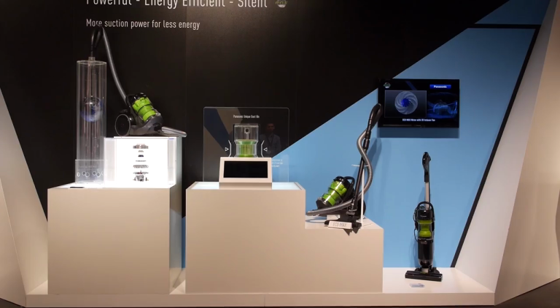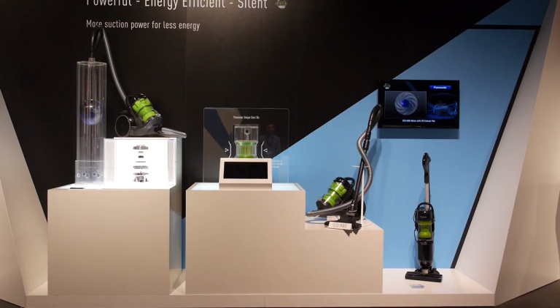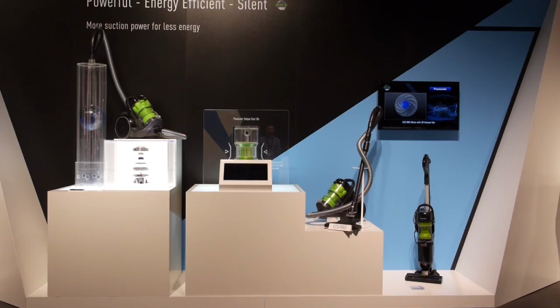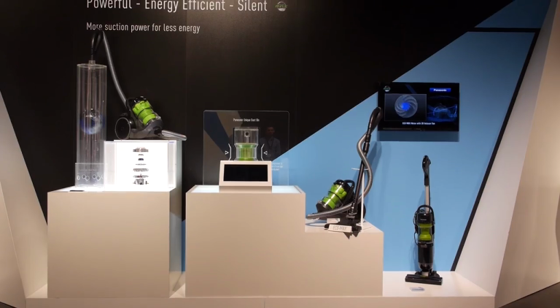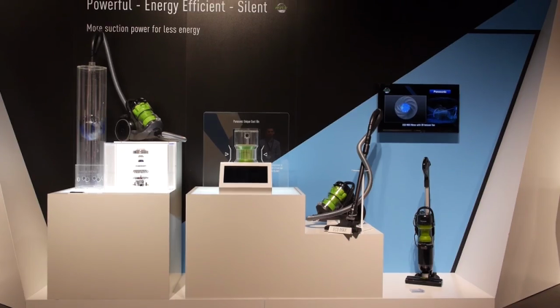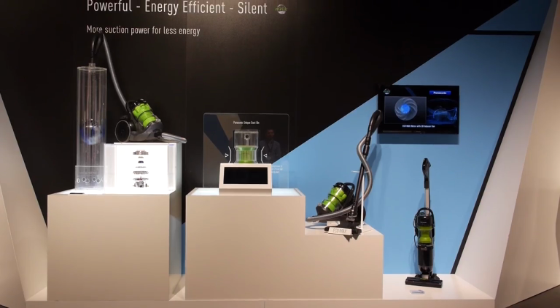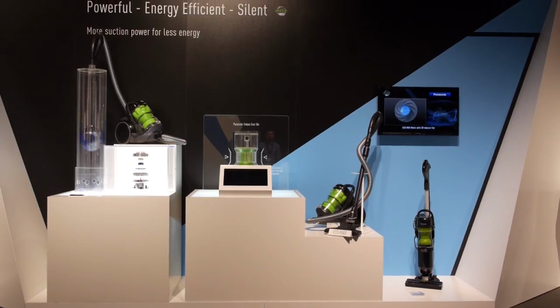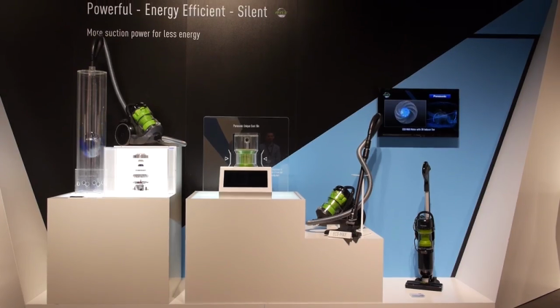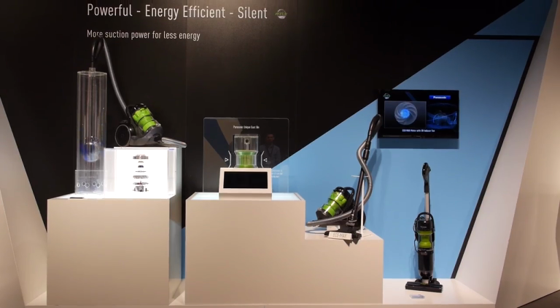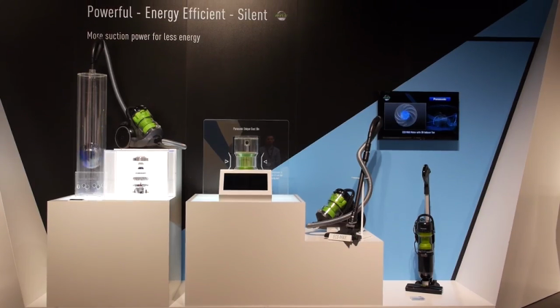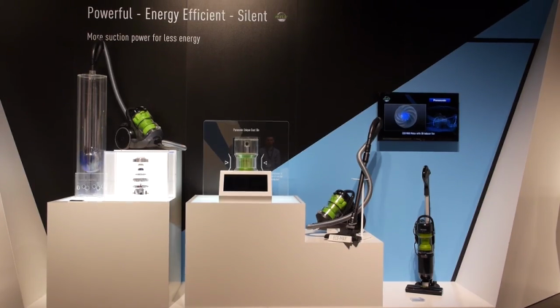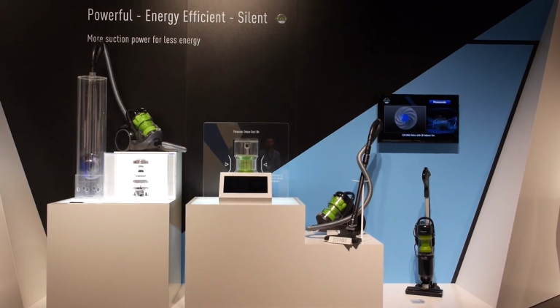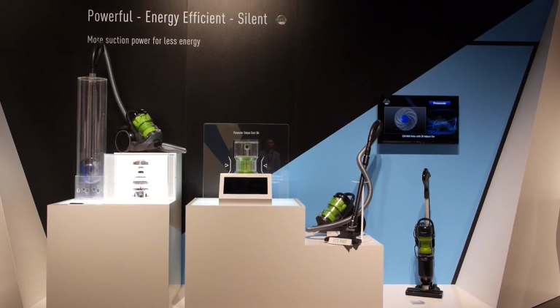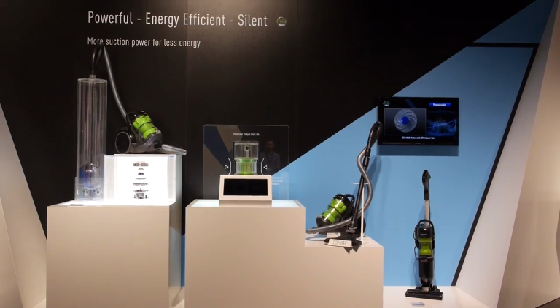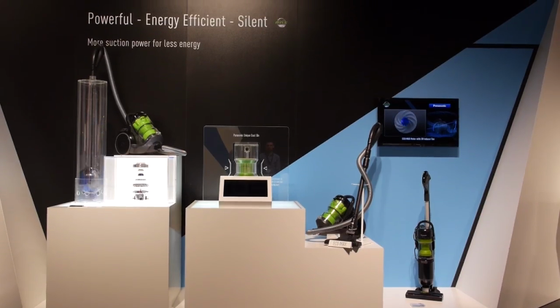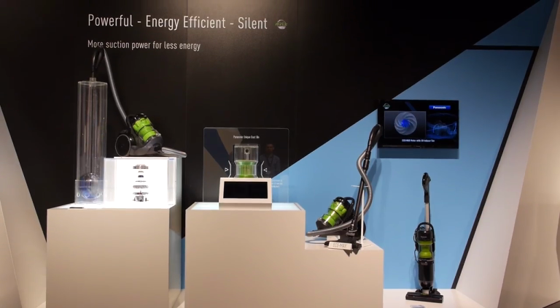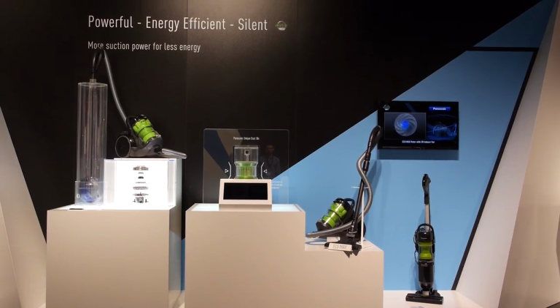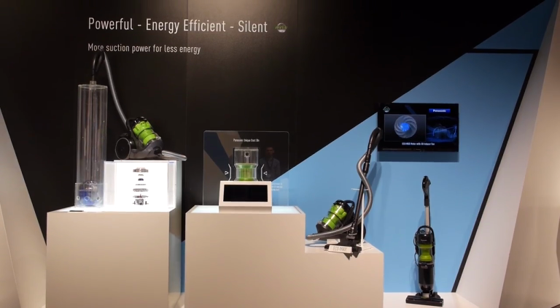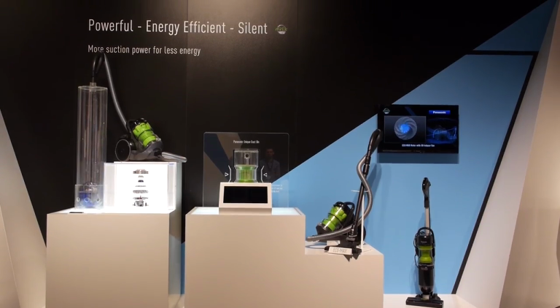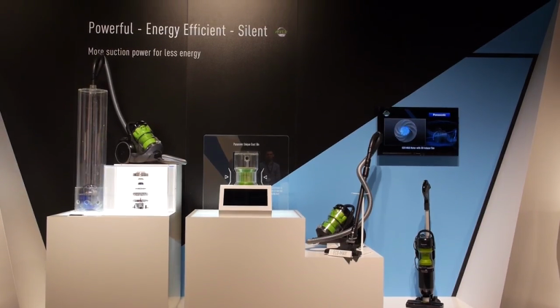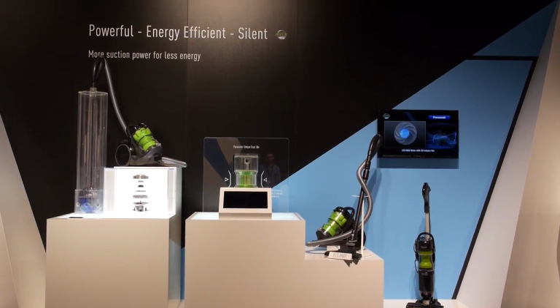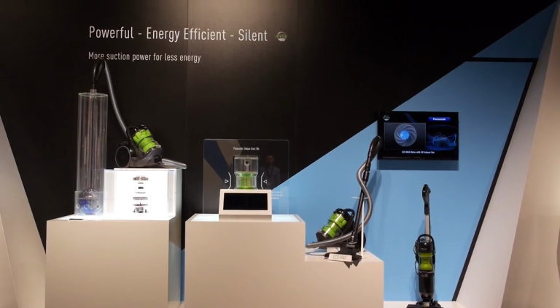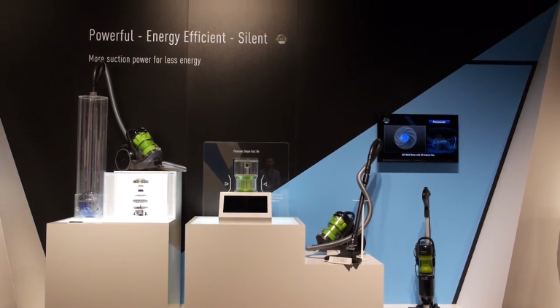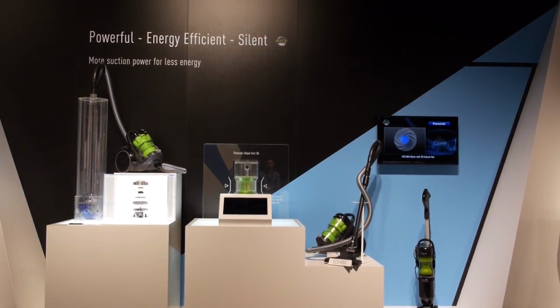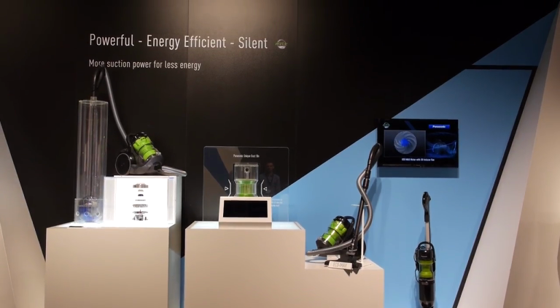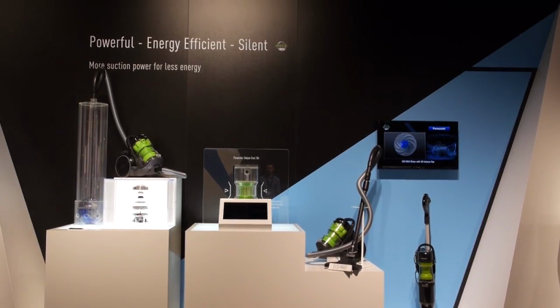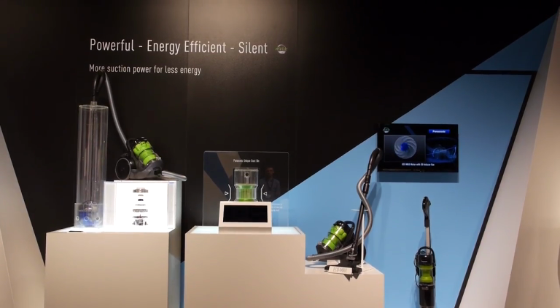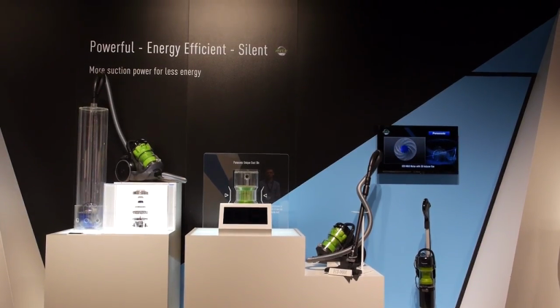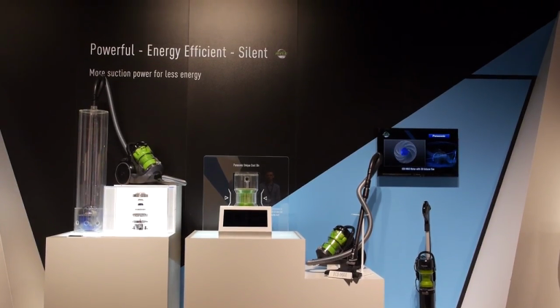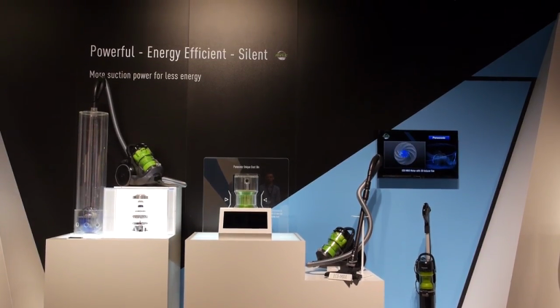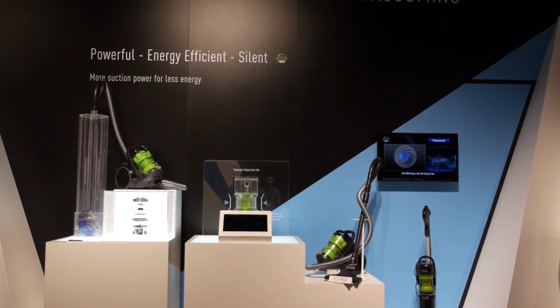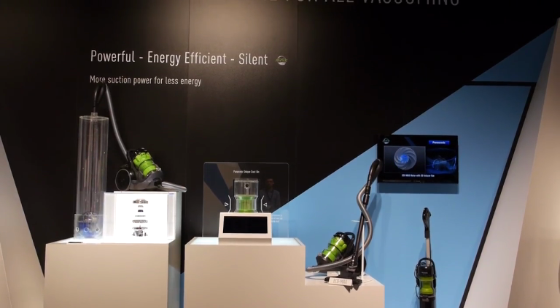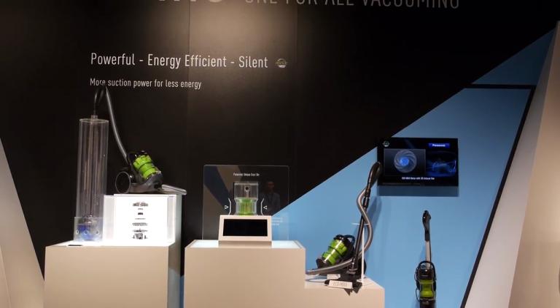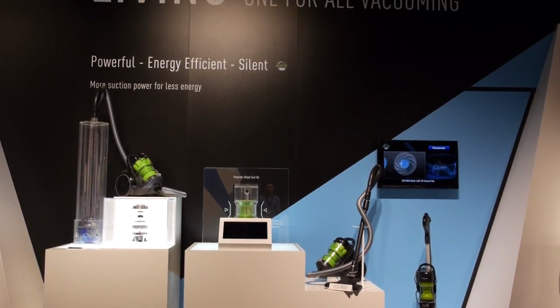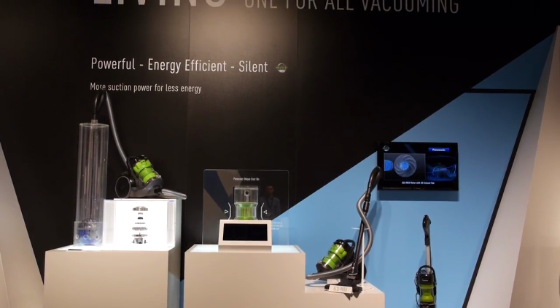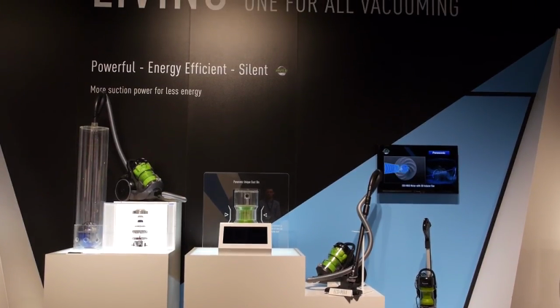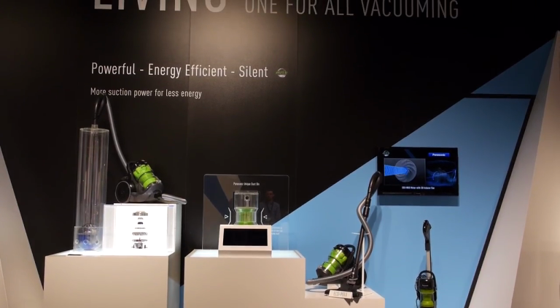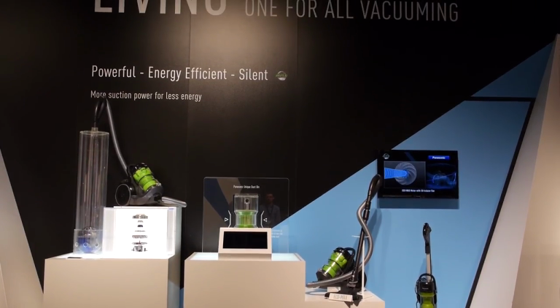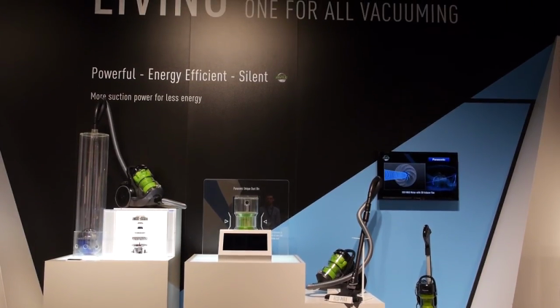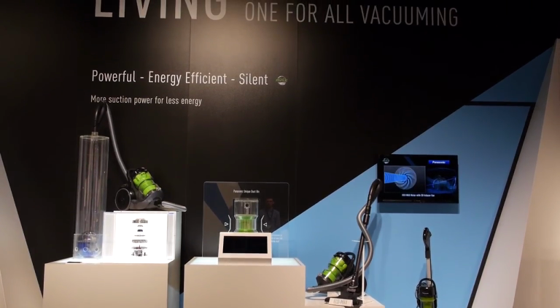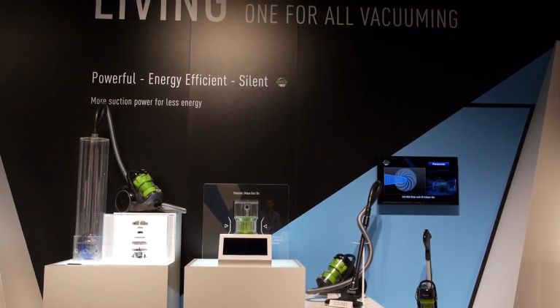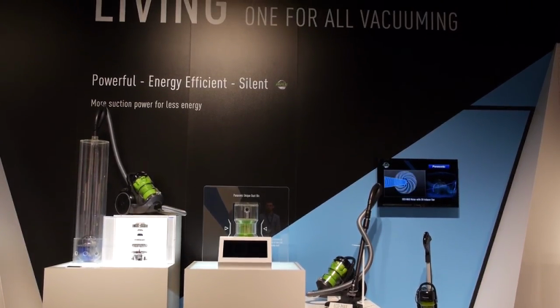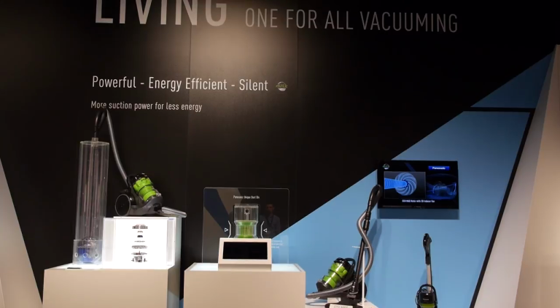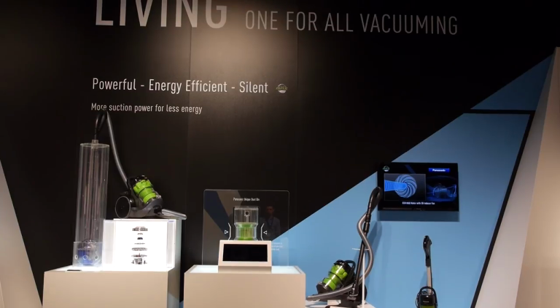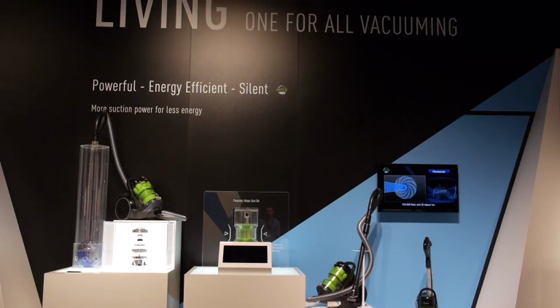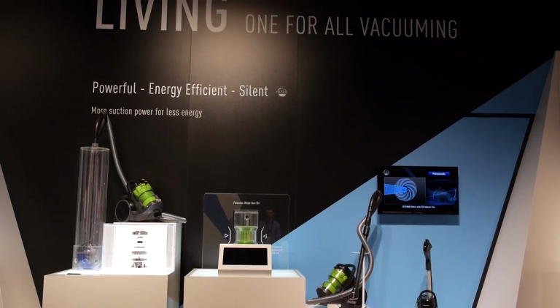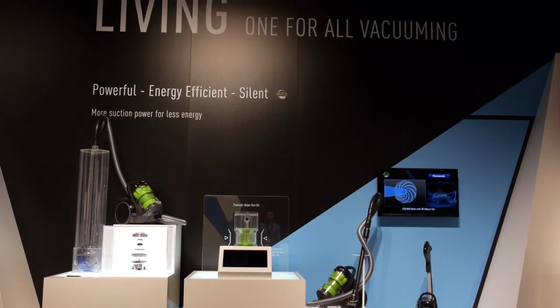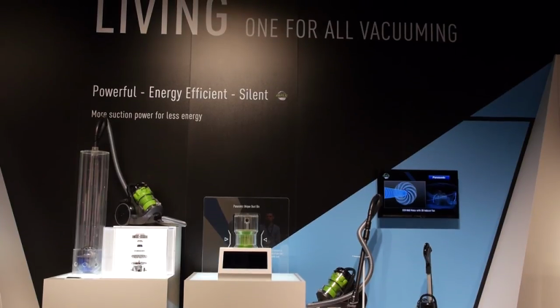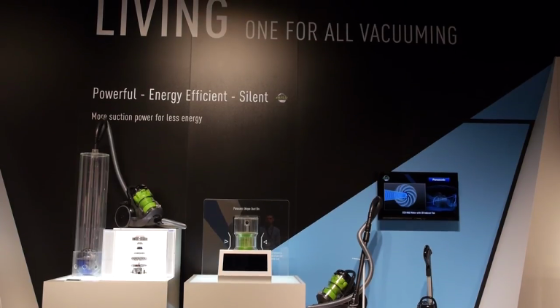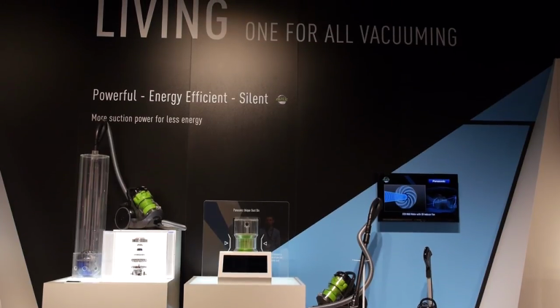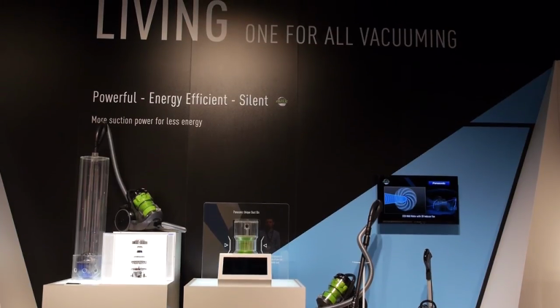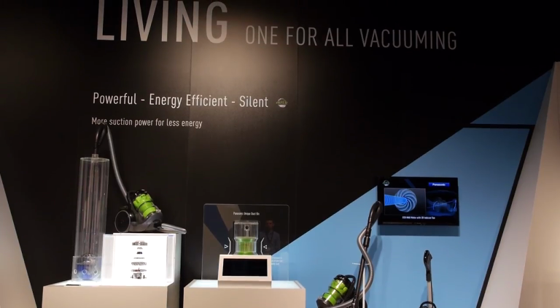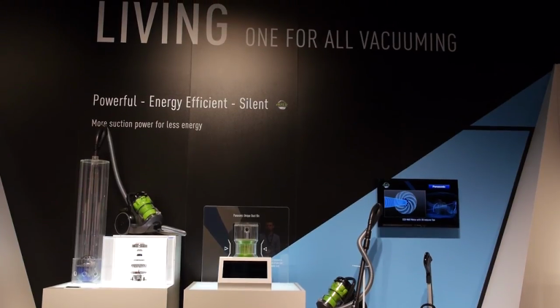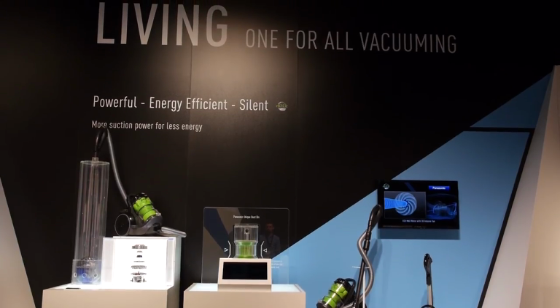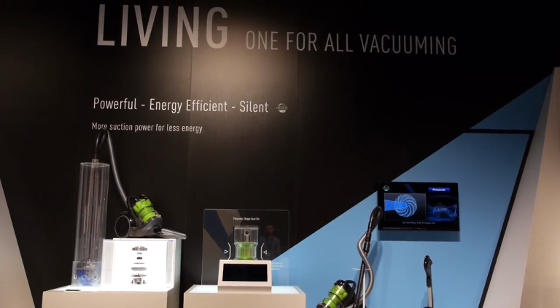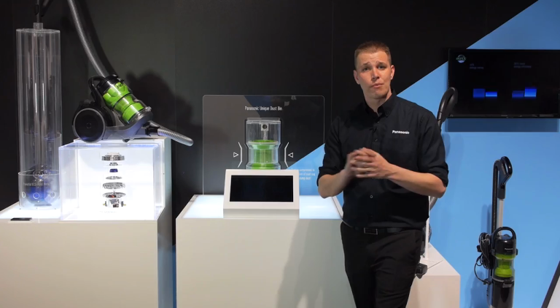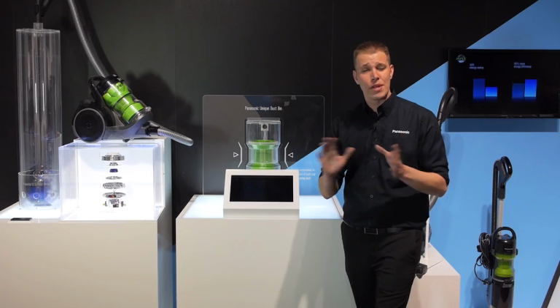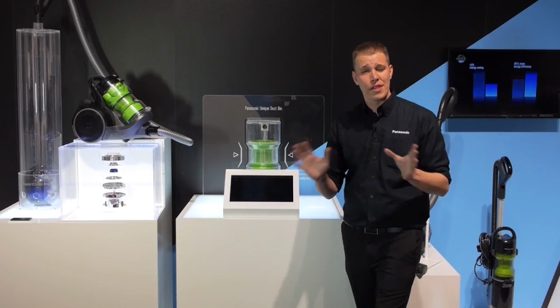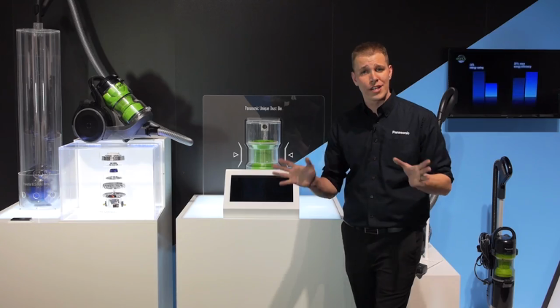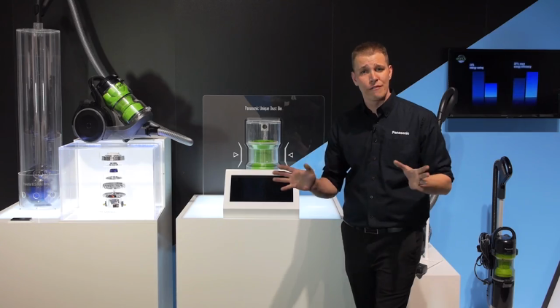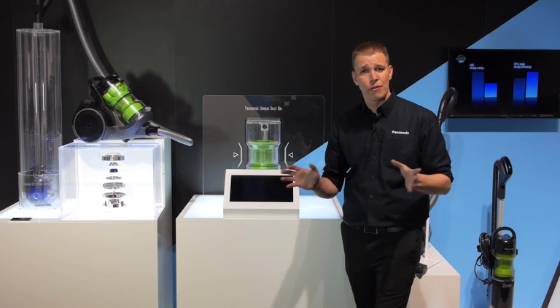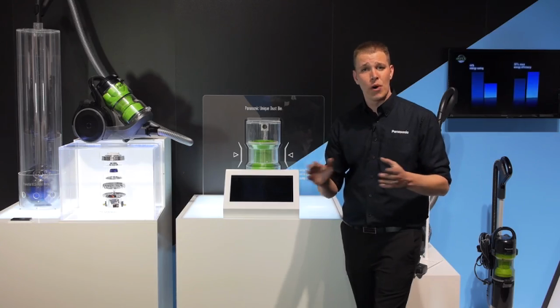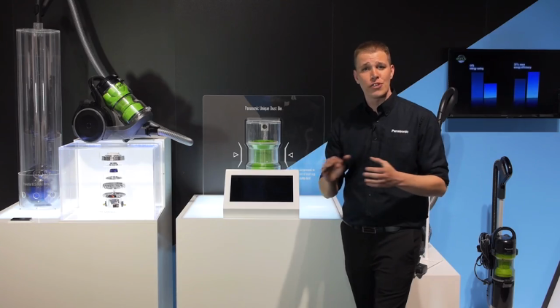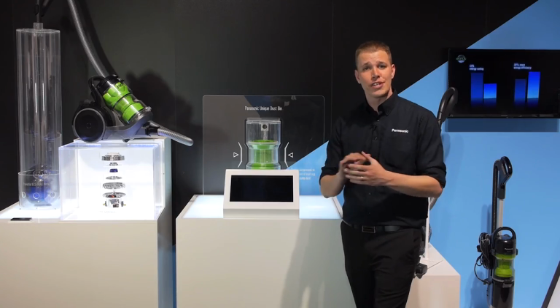For more information on our vacuum cleaner range please visit www.panasonic.co.uk. We thank you for watching.